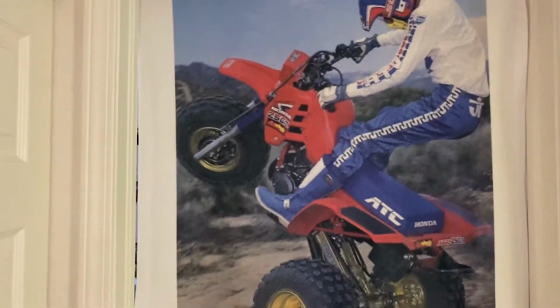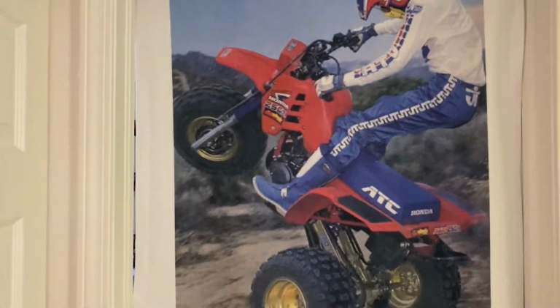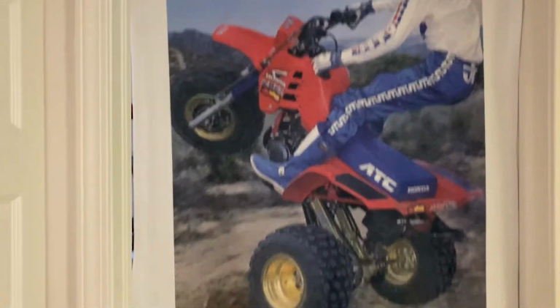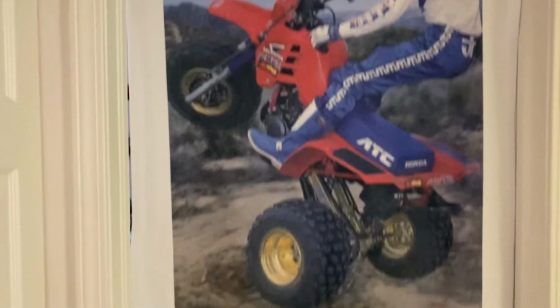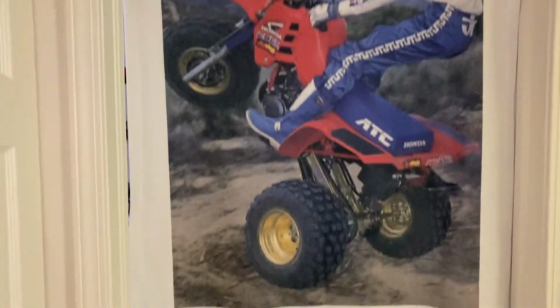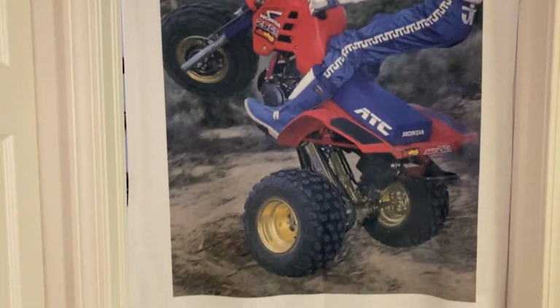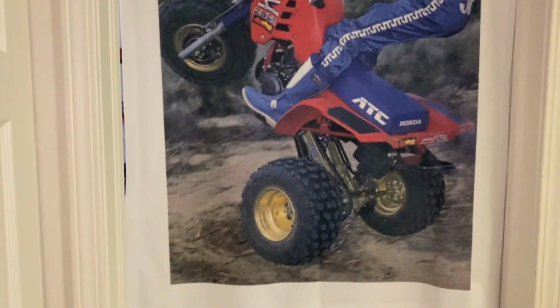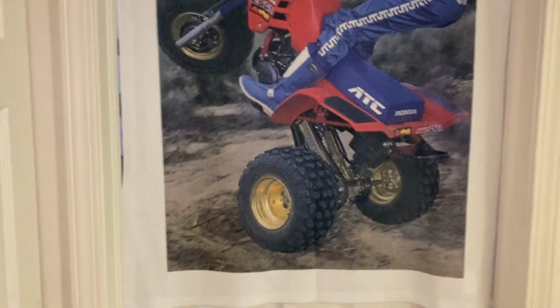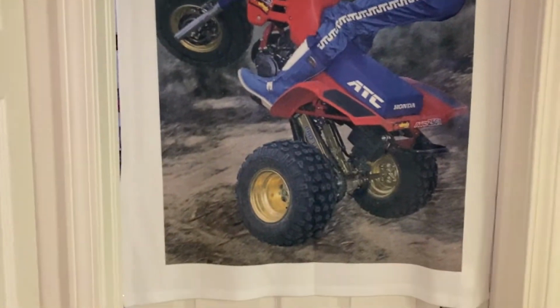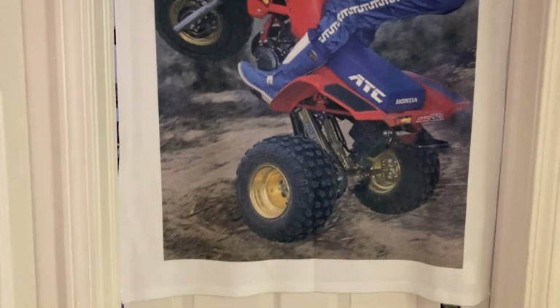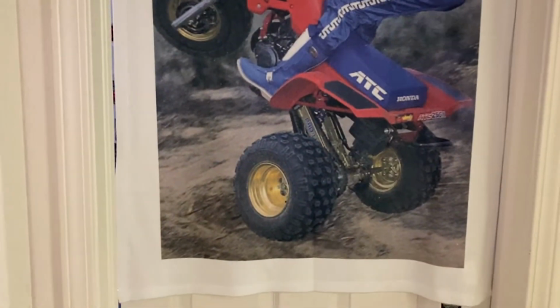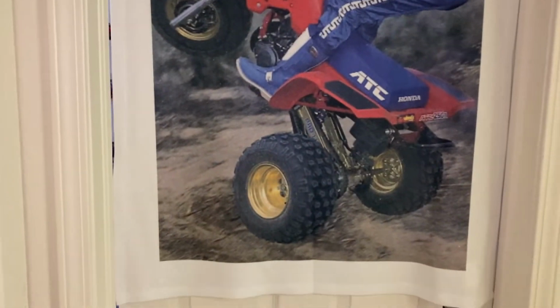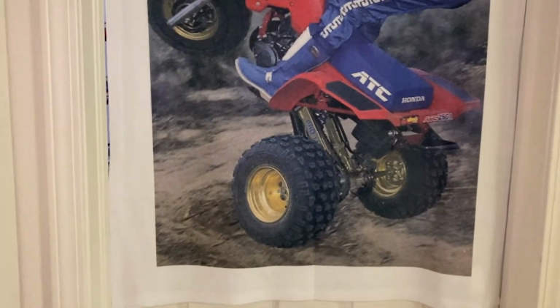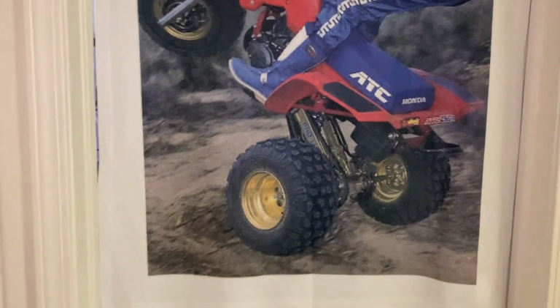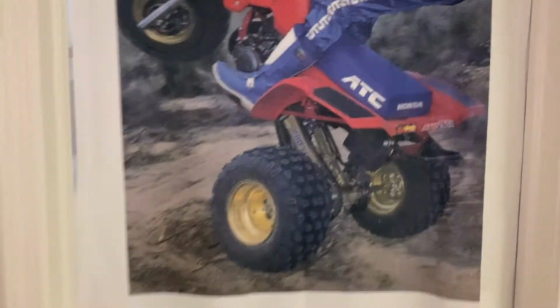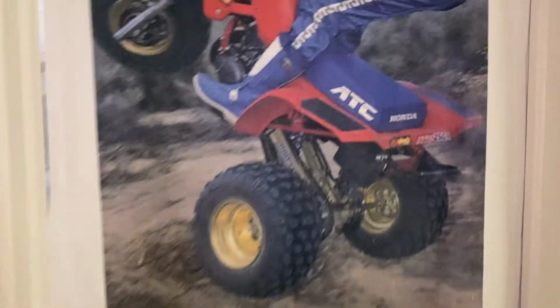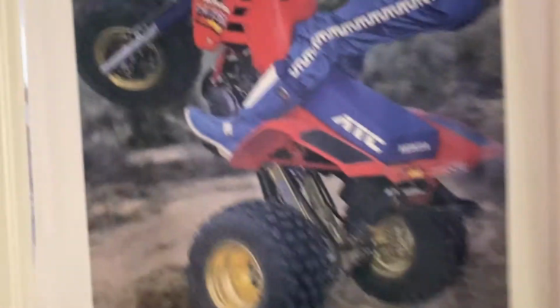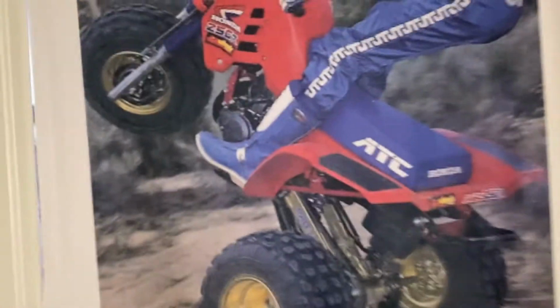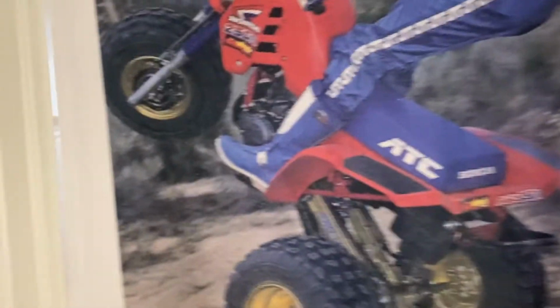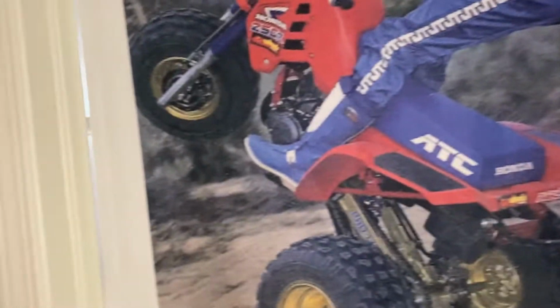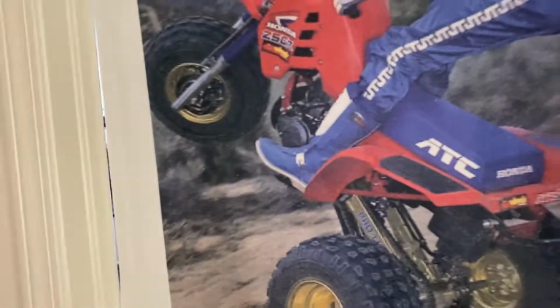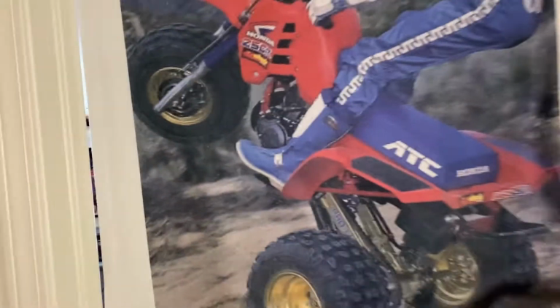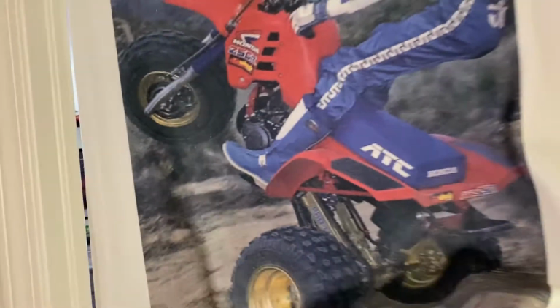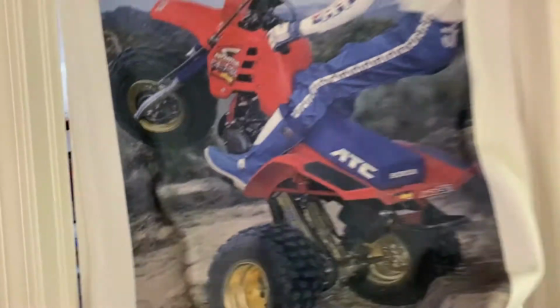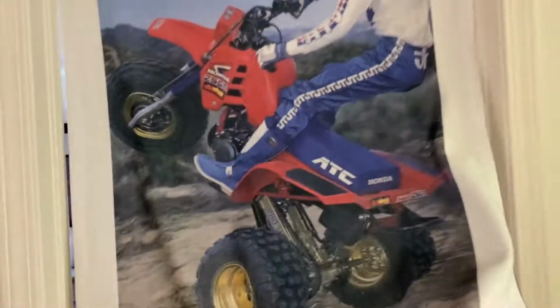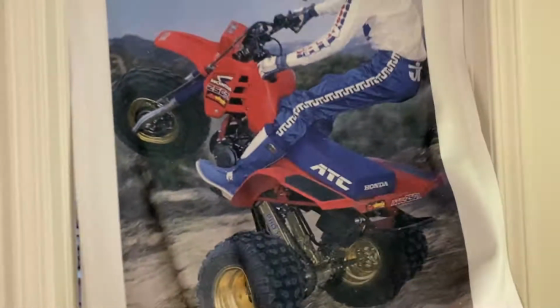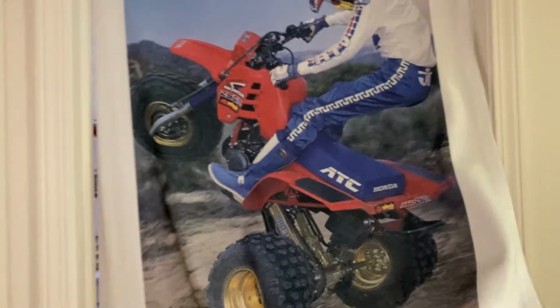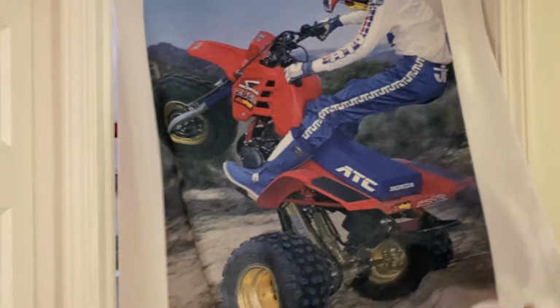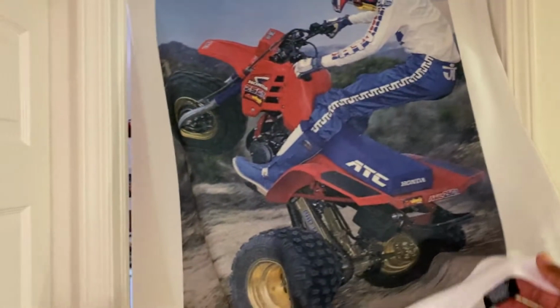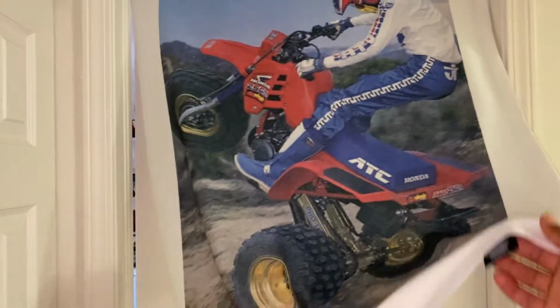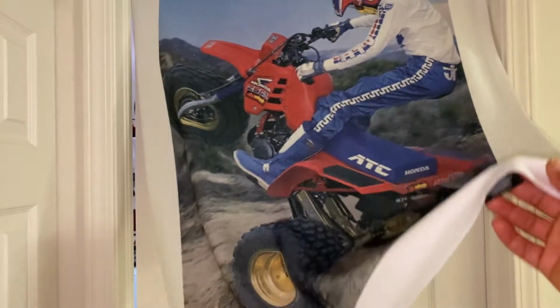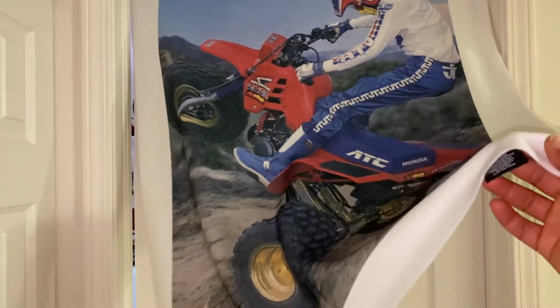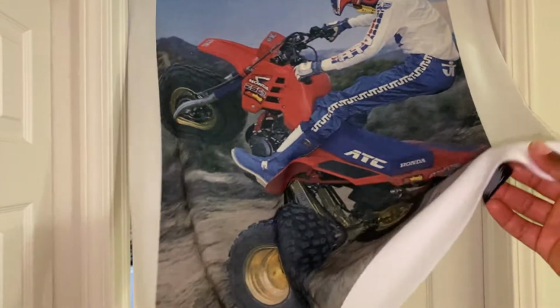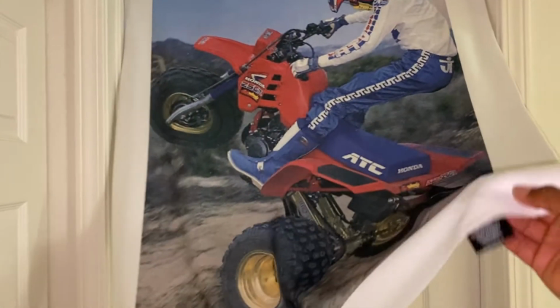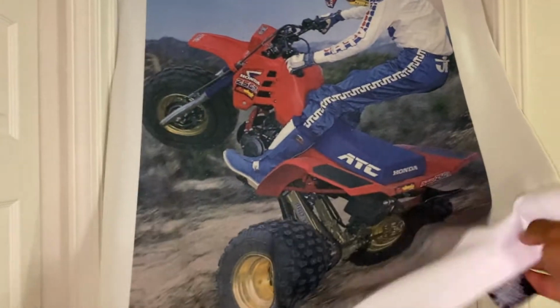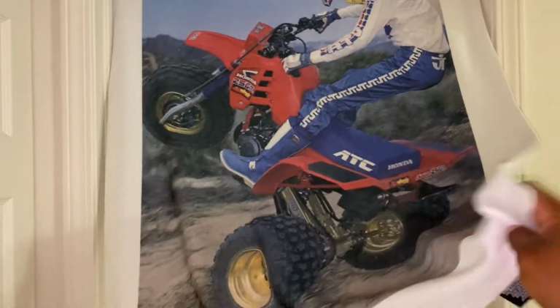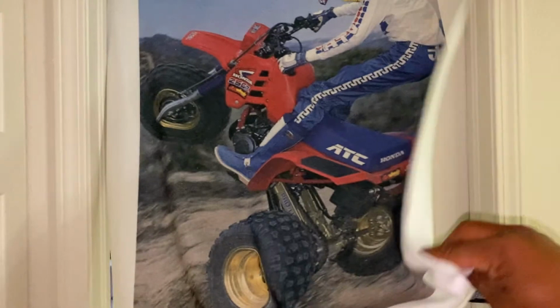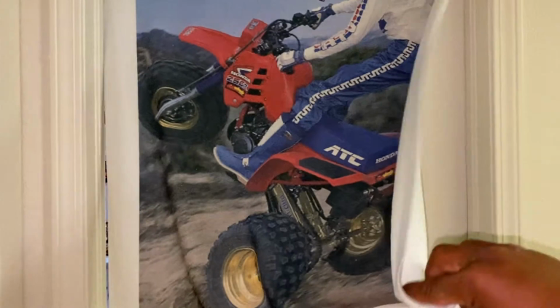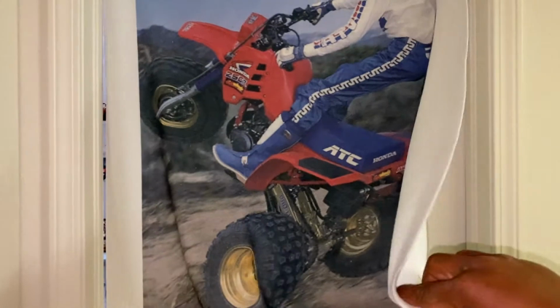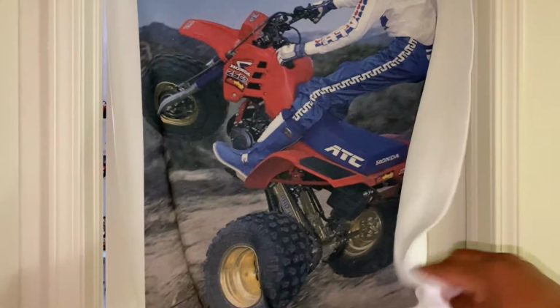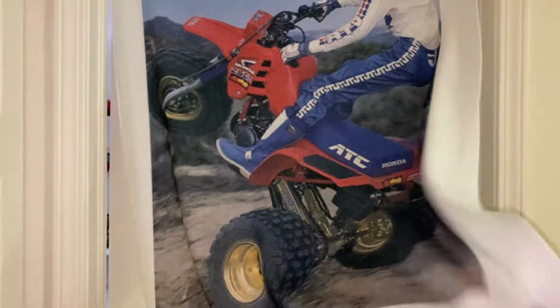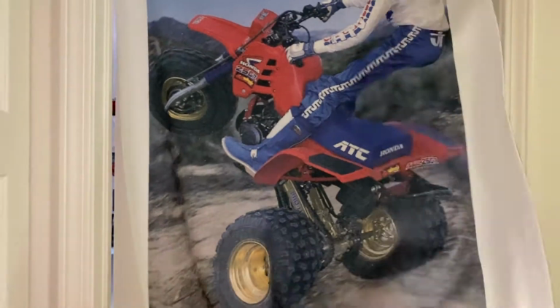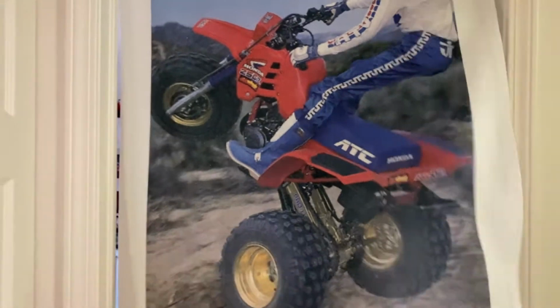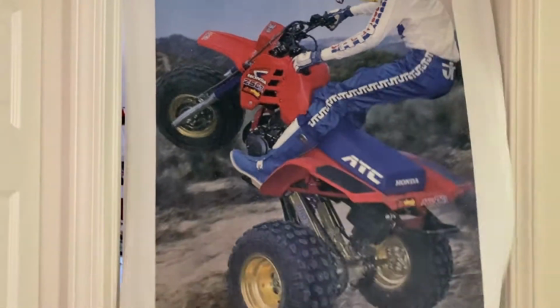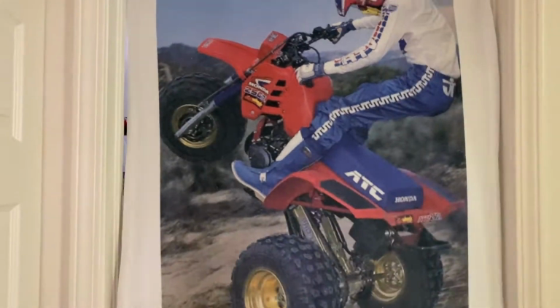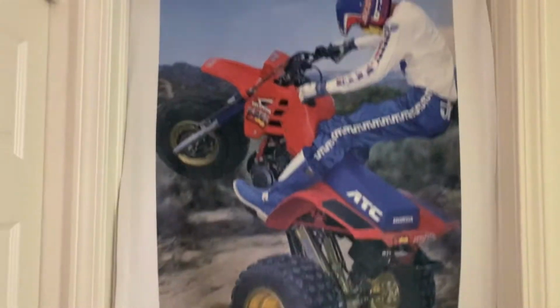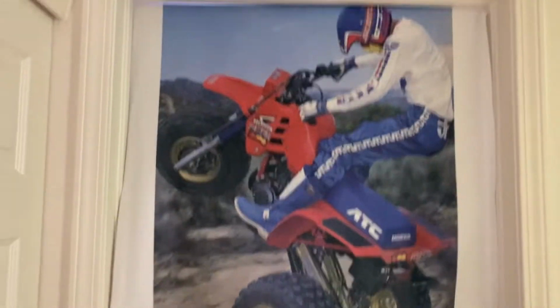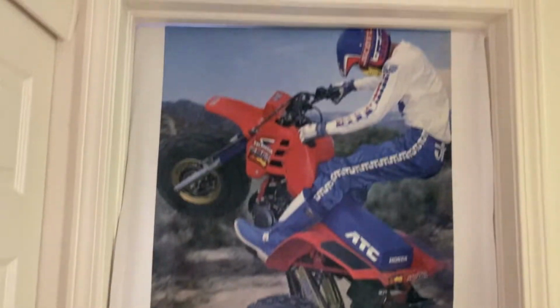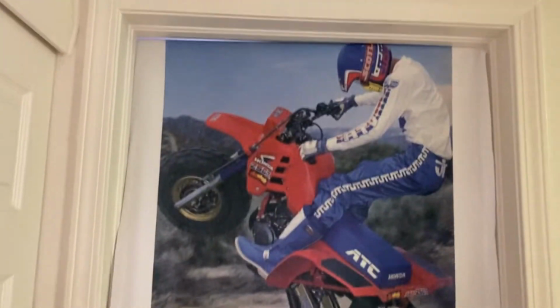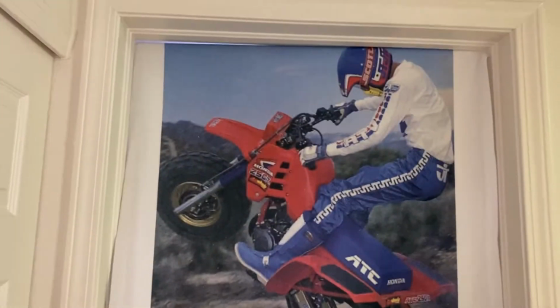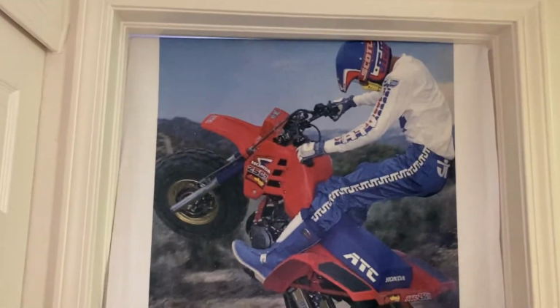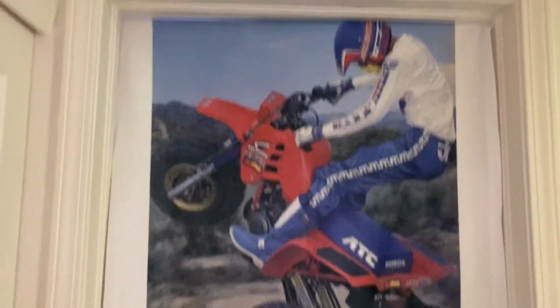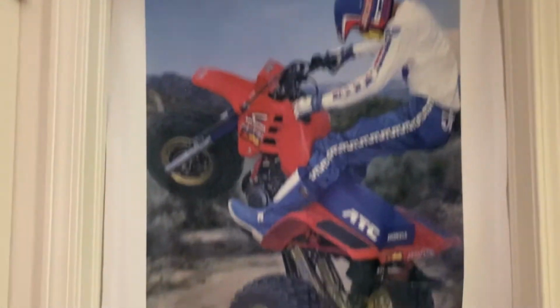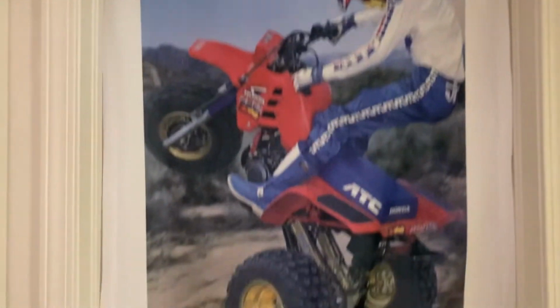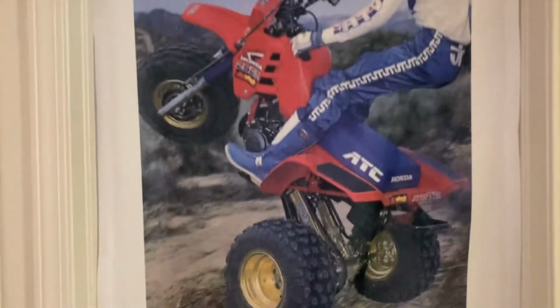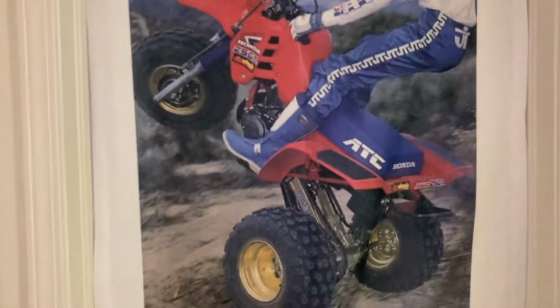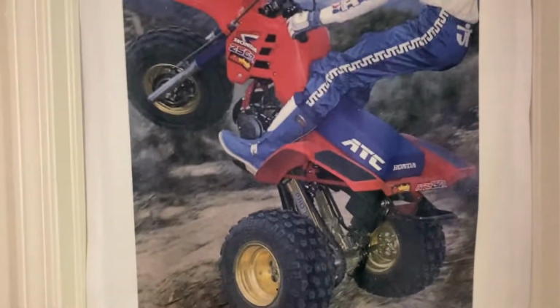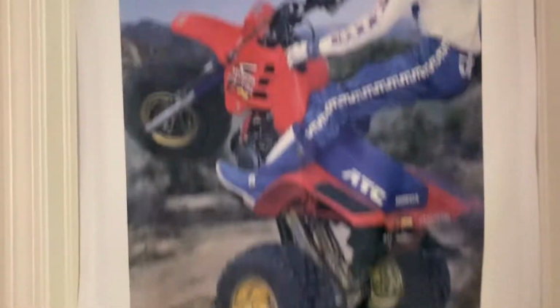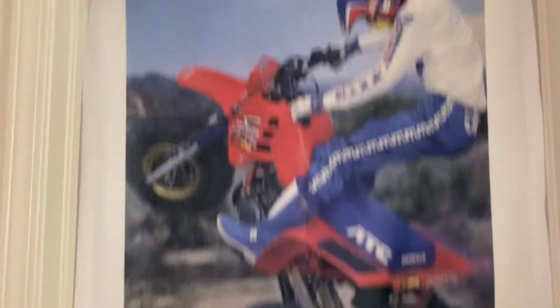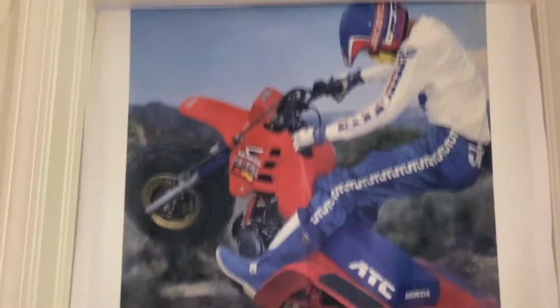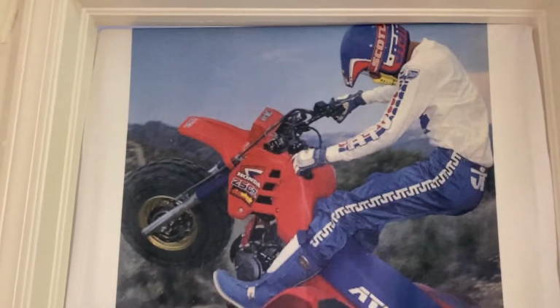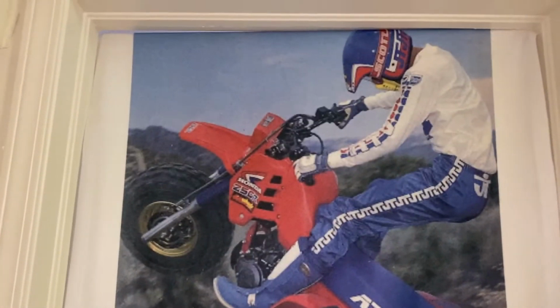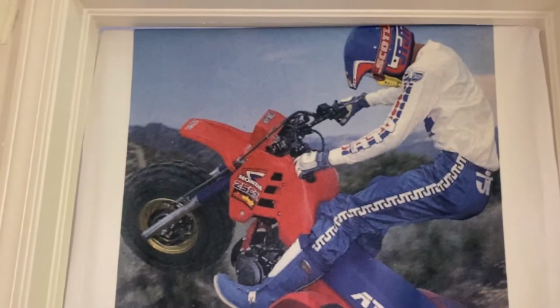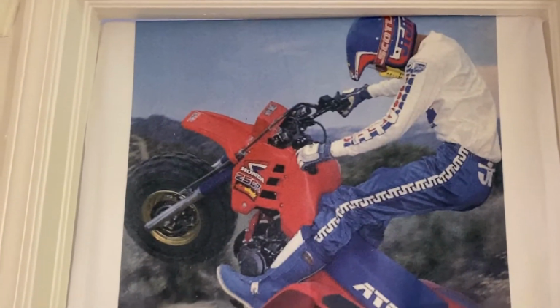That's a blanket that I had custom imprinted. I hung it under the door so I could show you guys. It's a blanket — very nice quality and all.